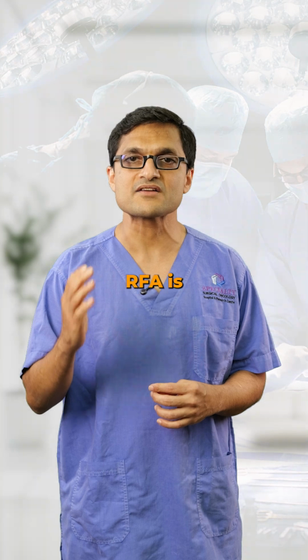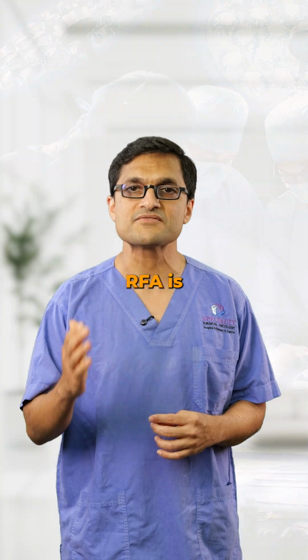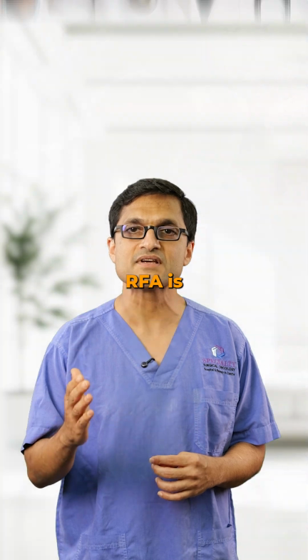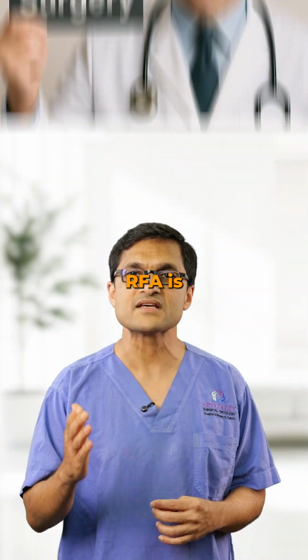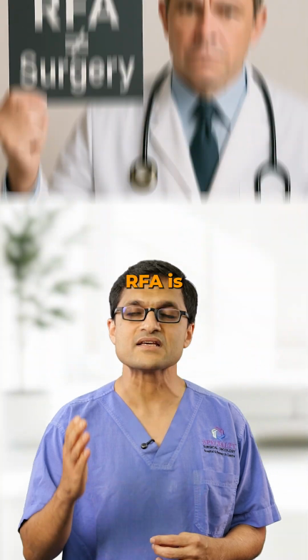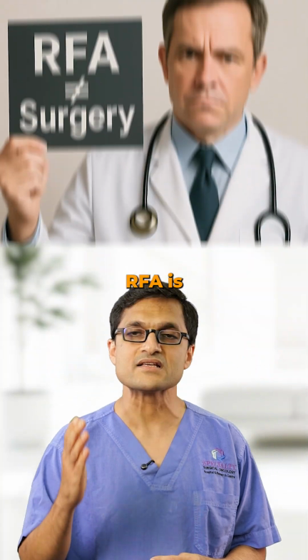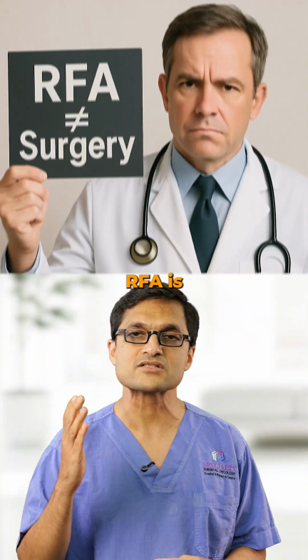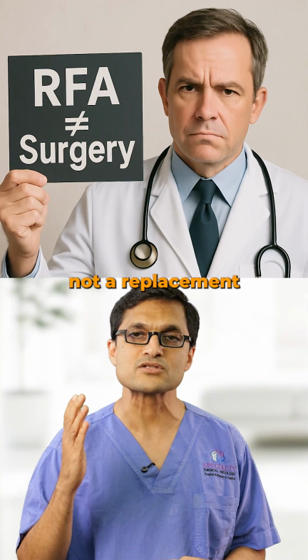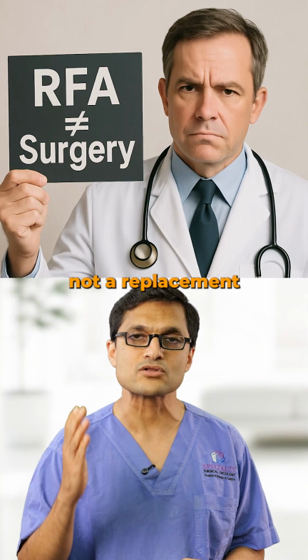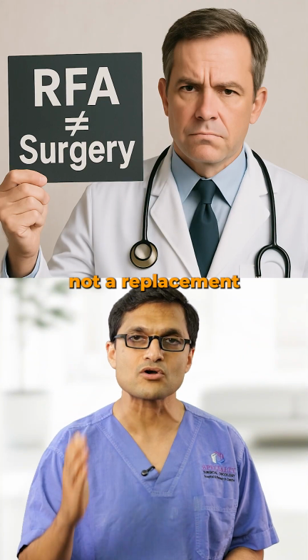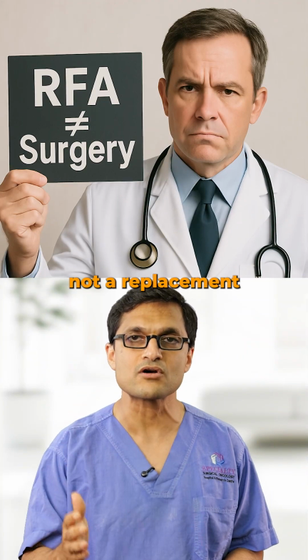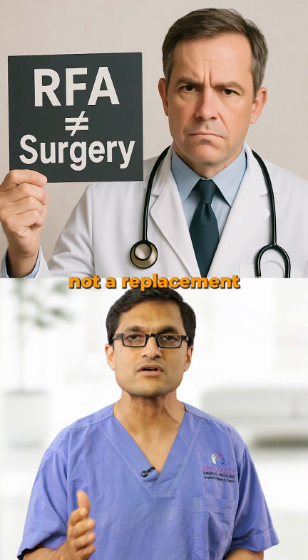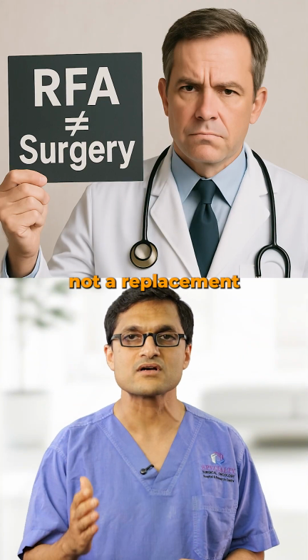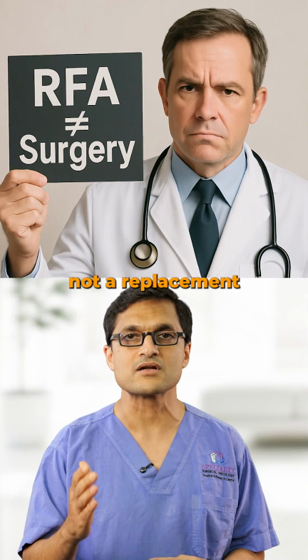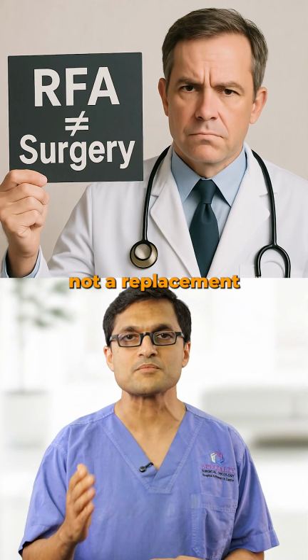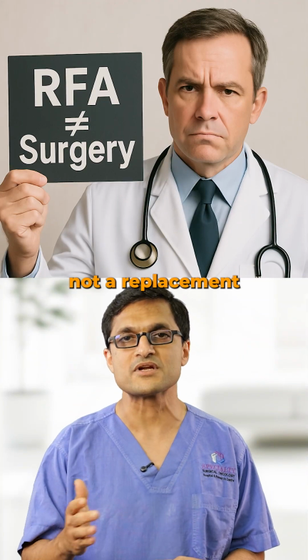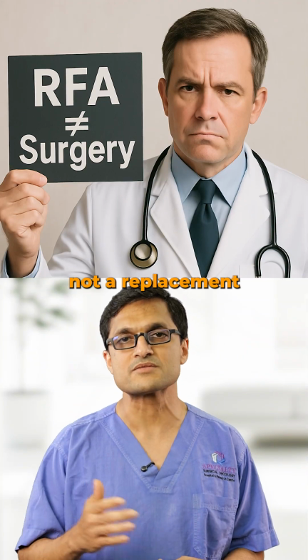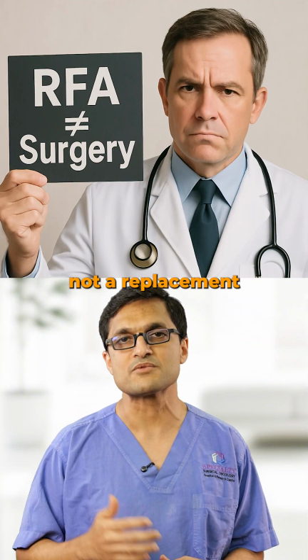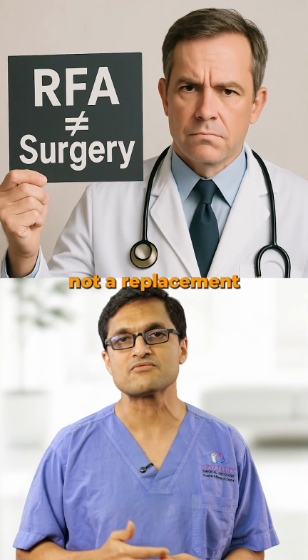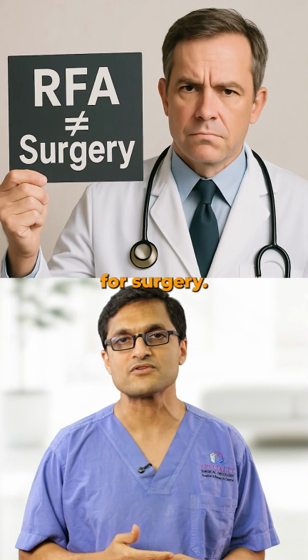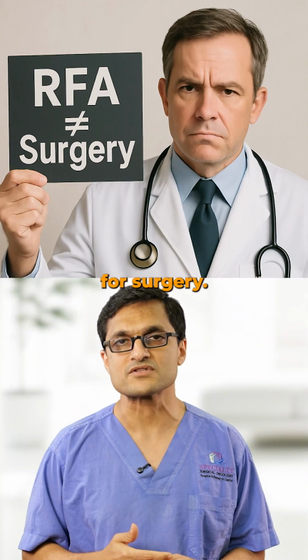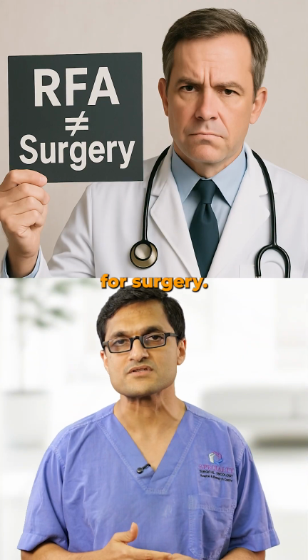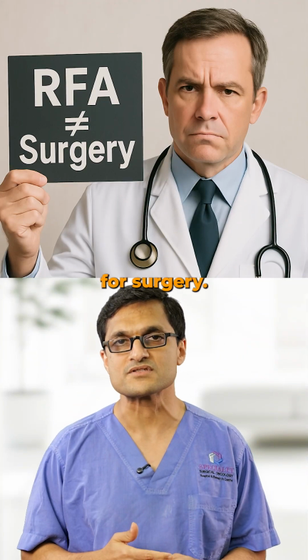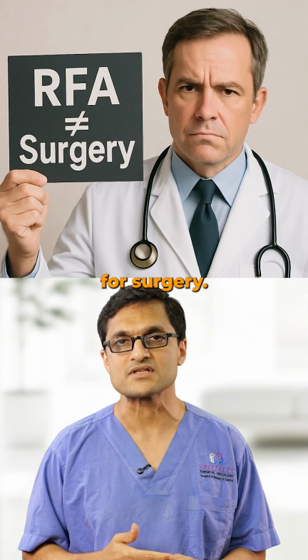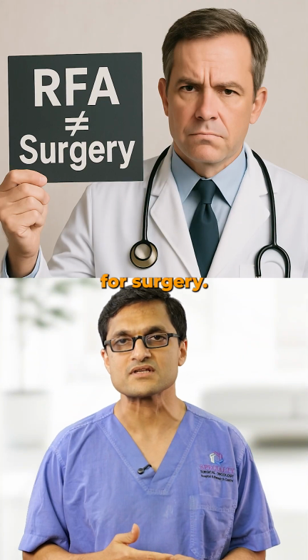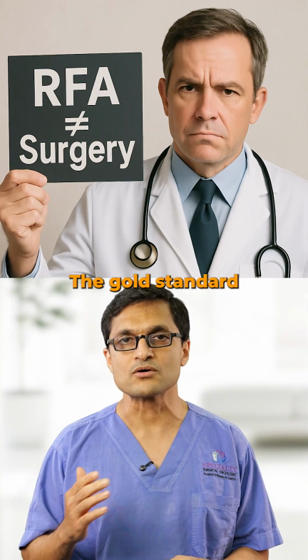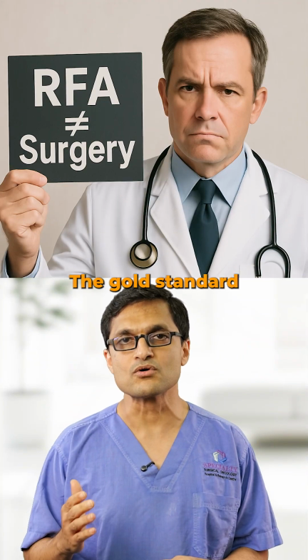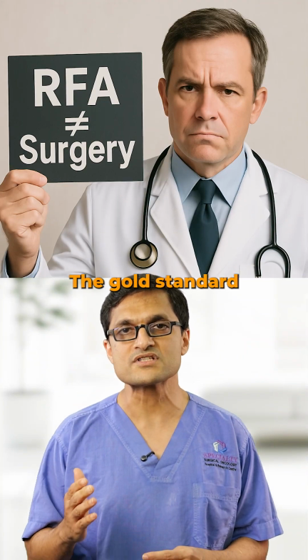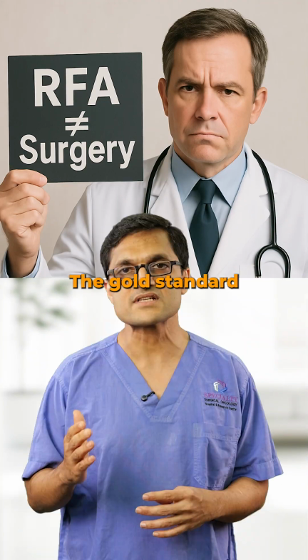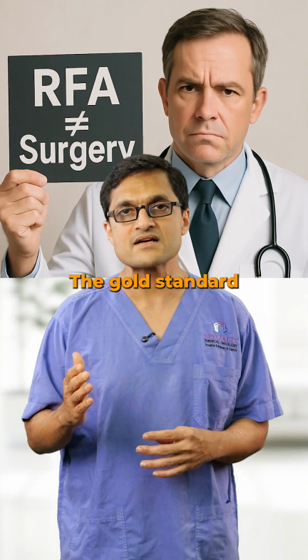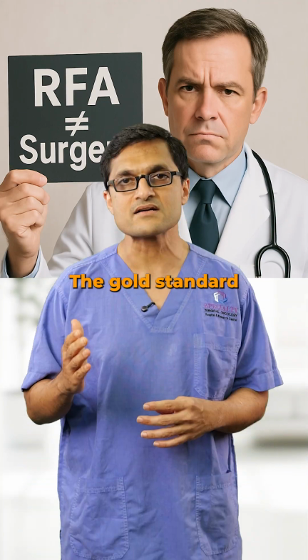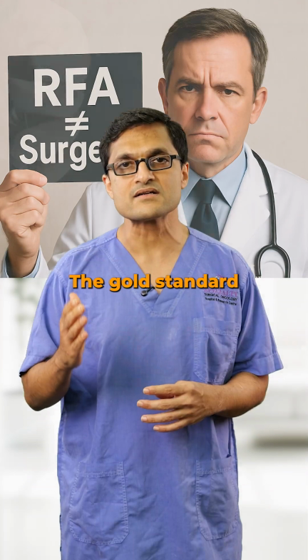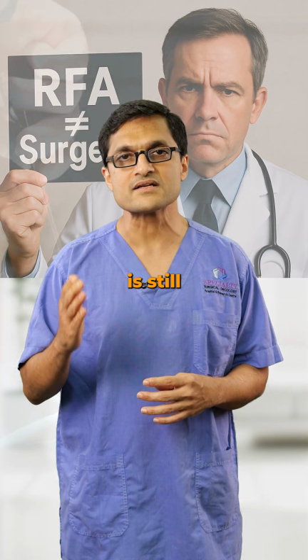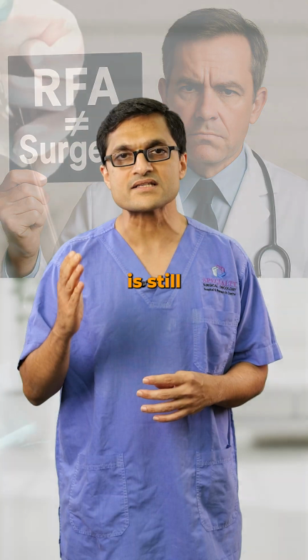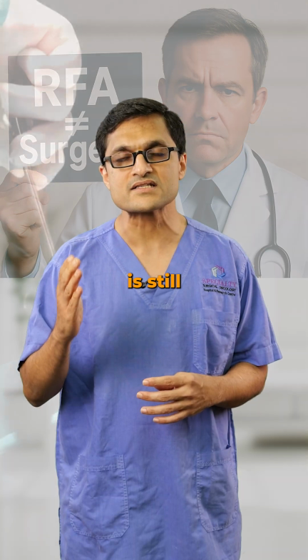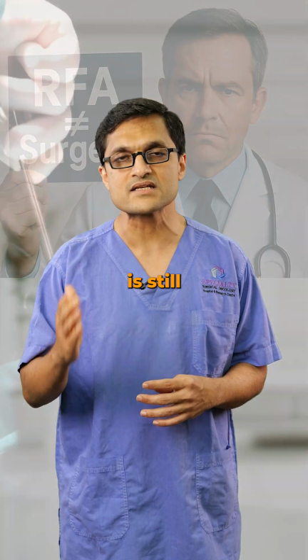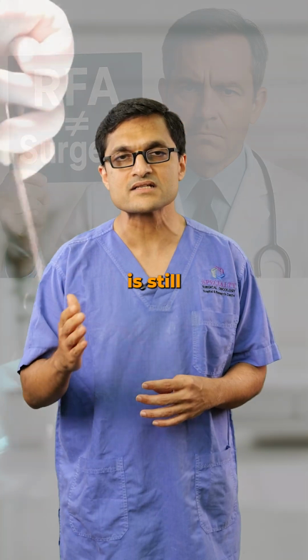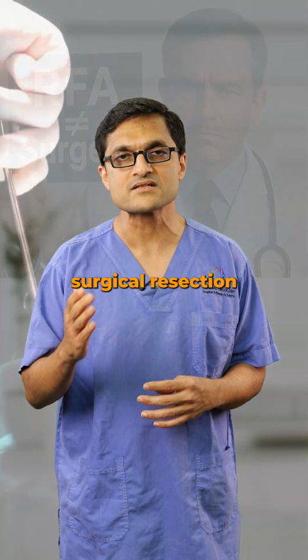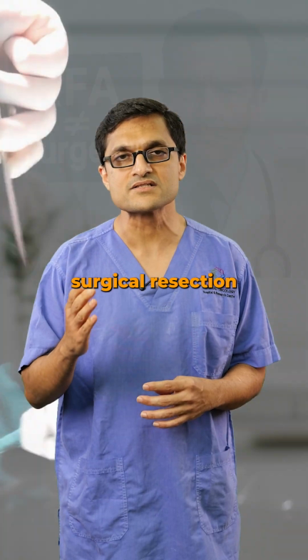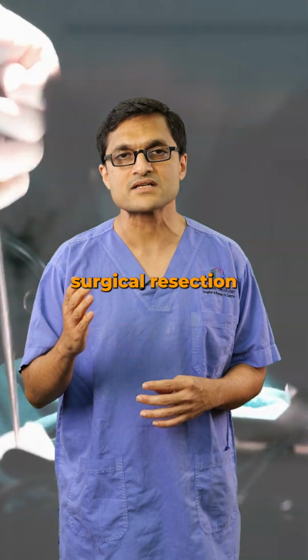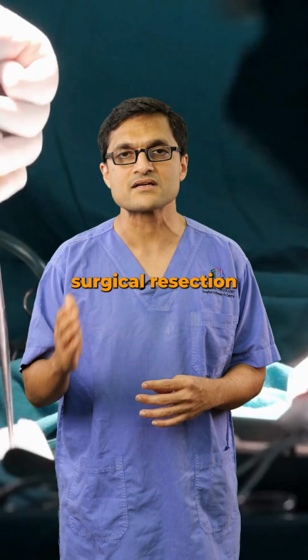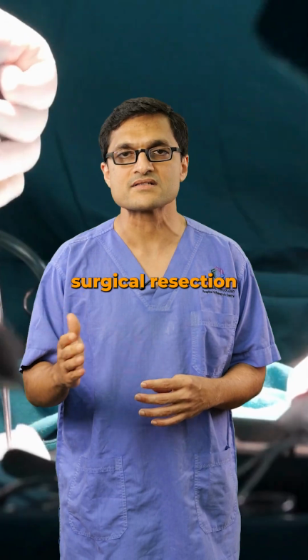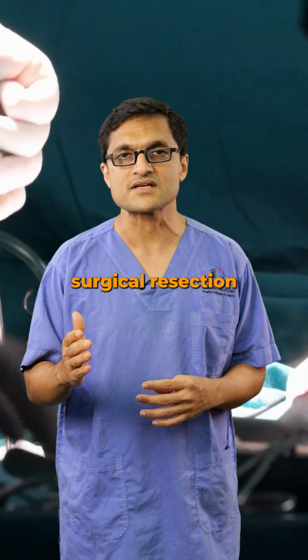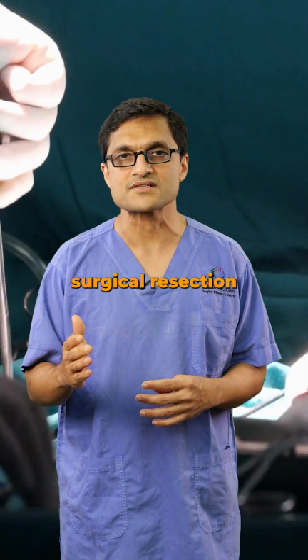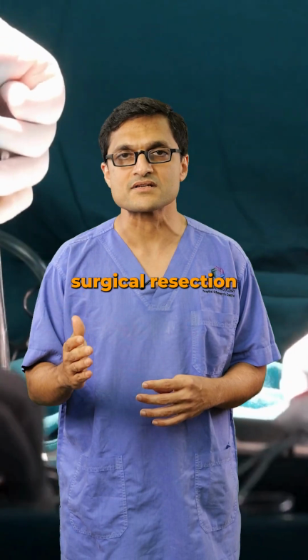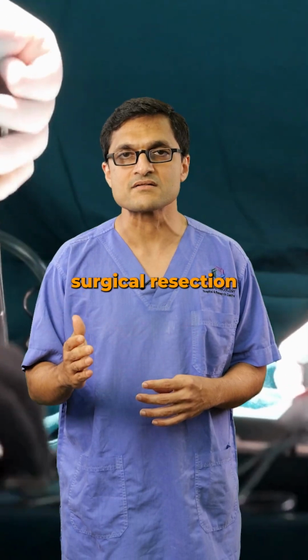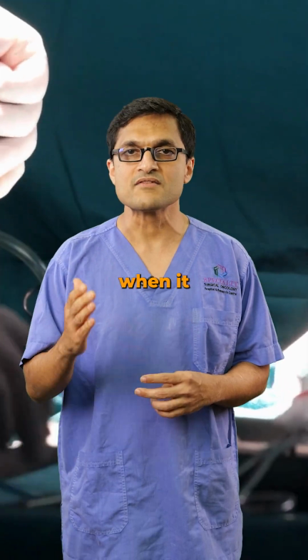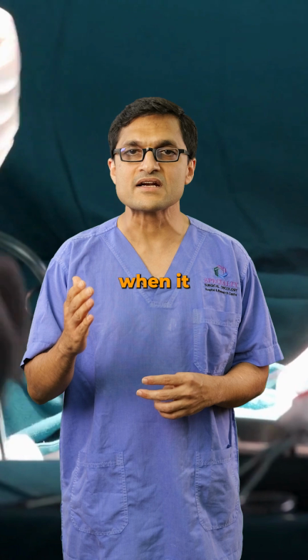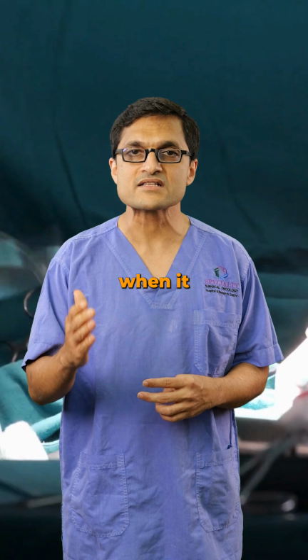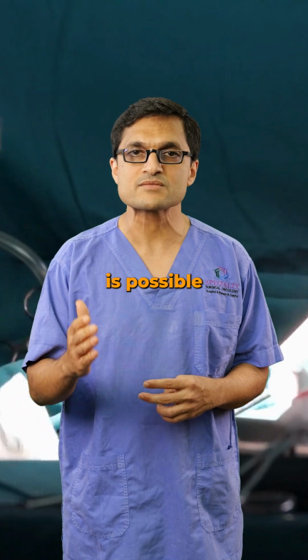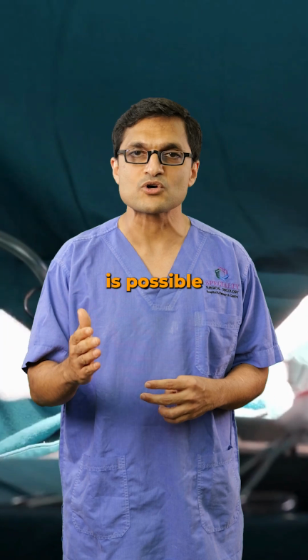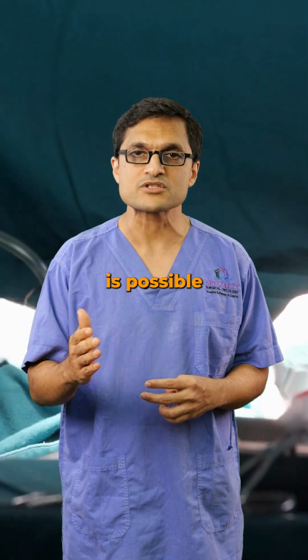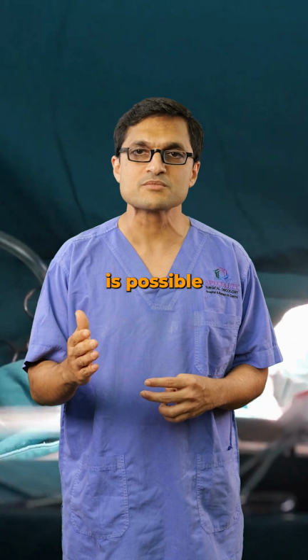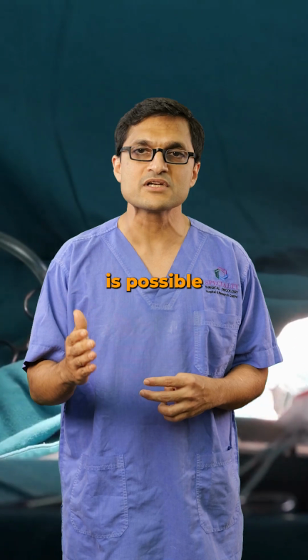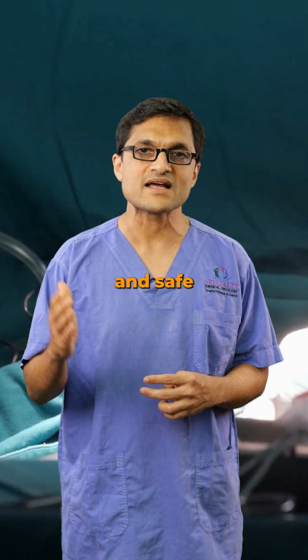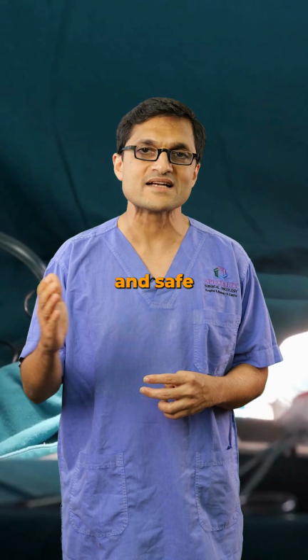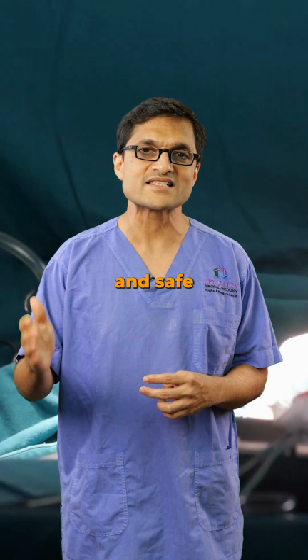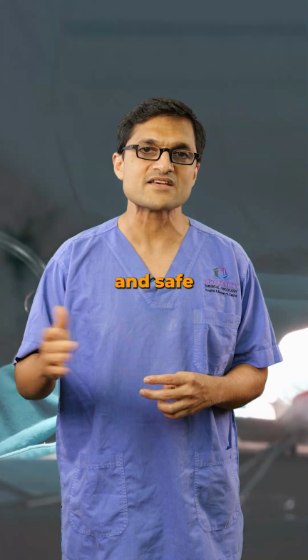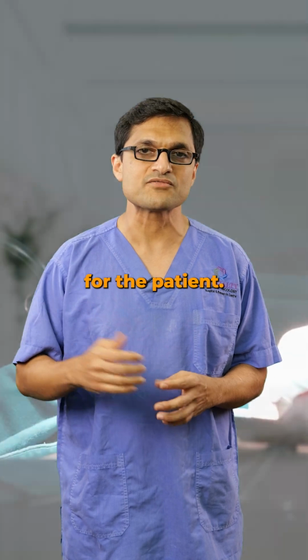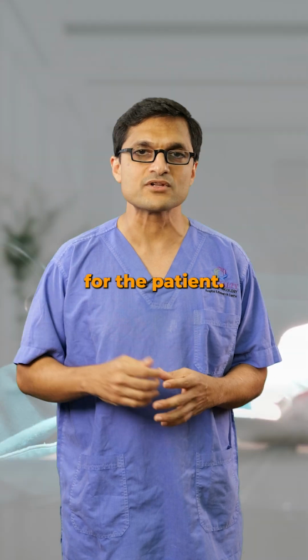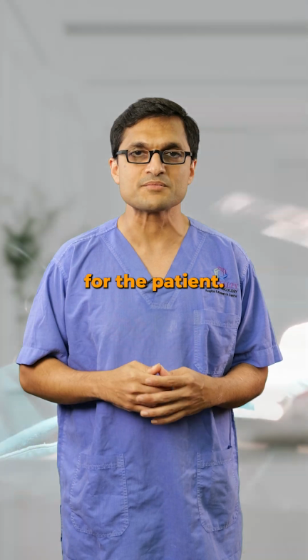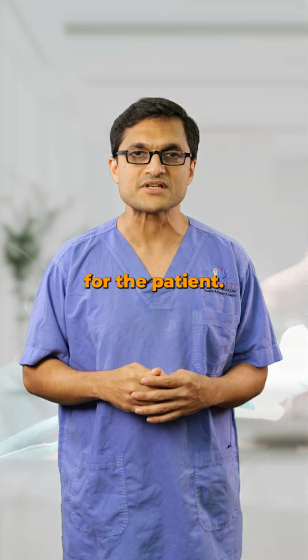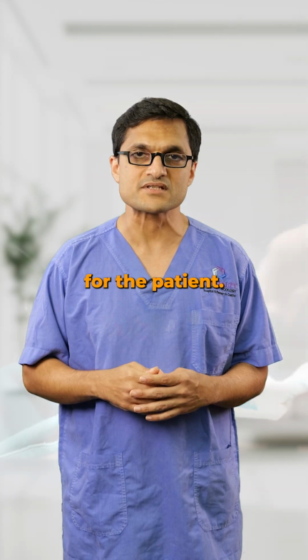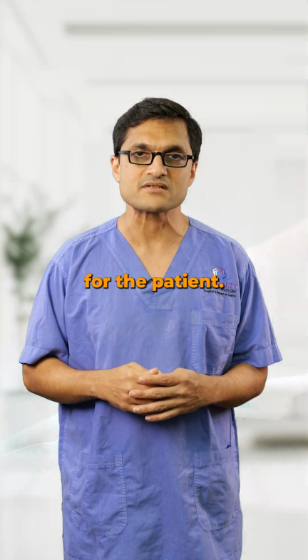RFA is not a replacement for surgery. The gold standard is still surgical resection when it is possible and safe for the patient.